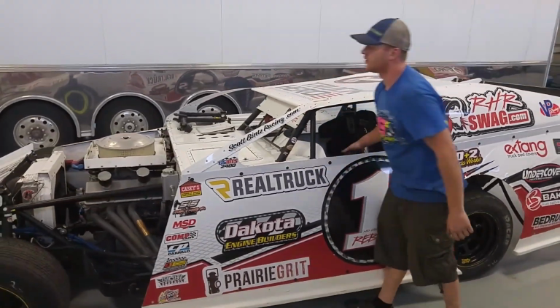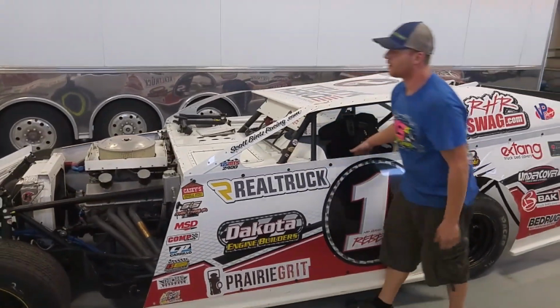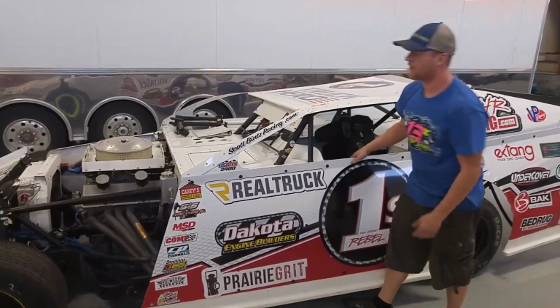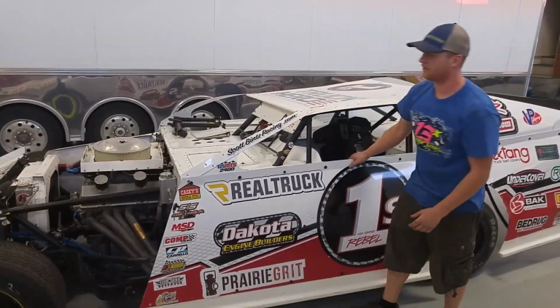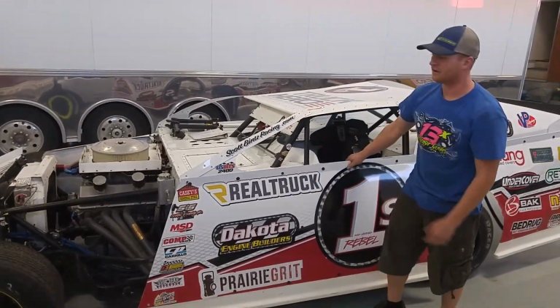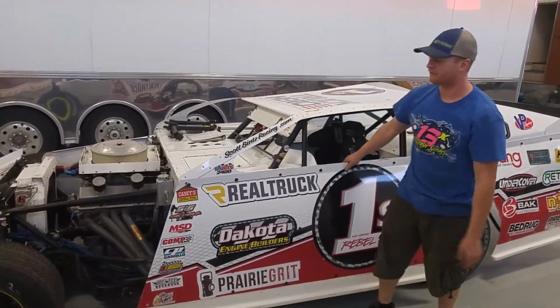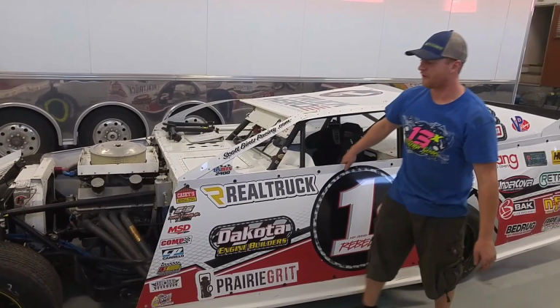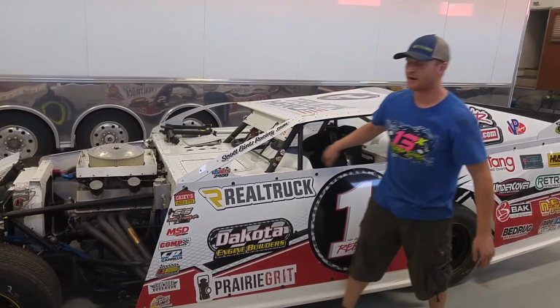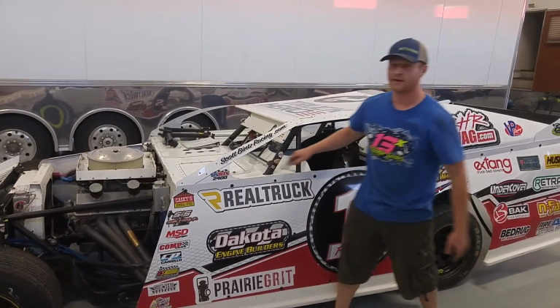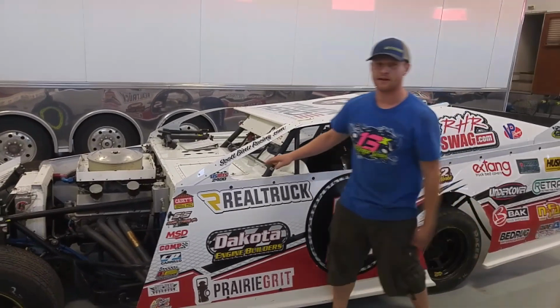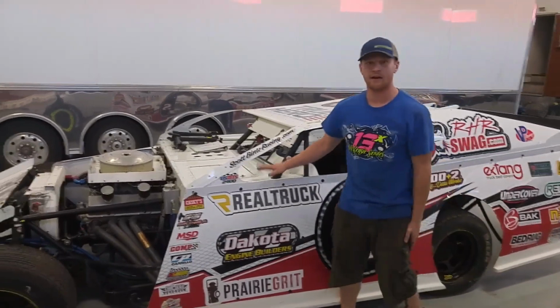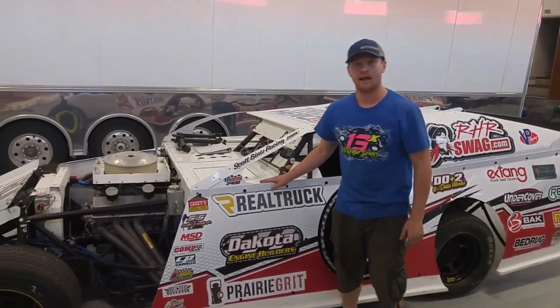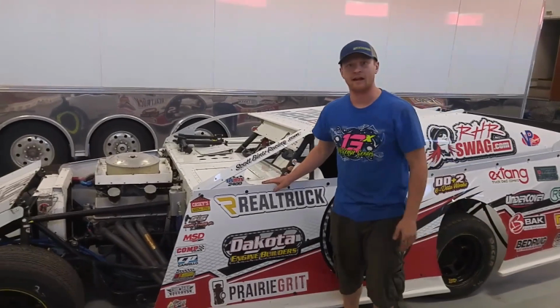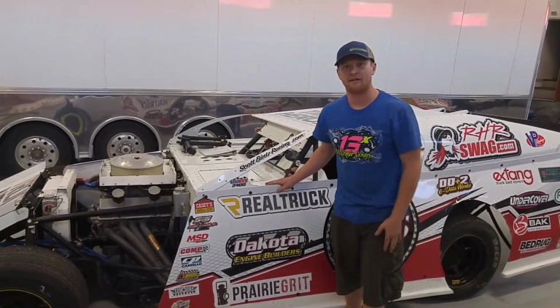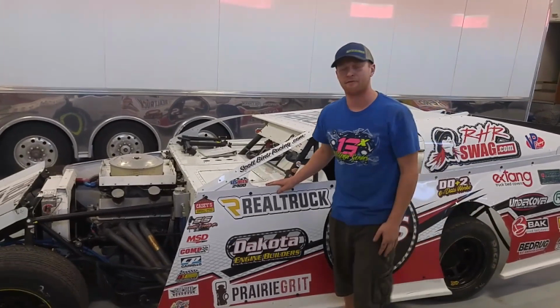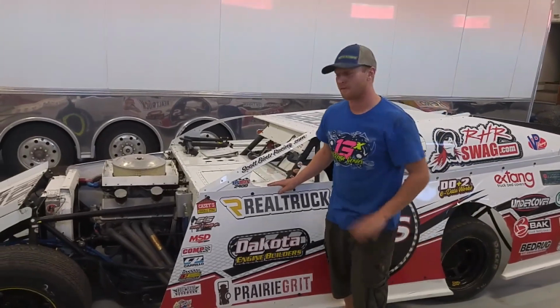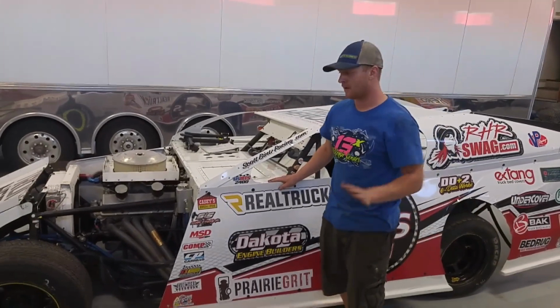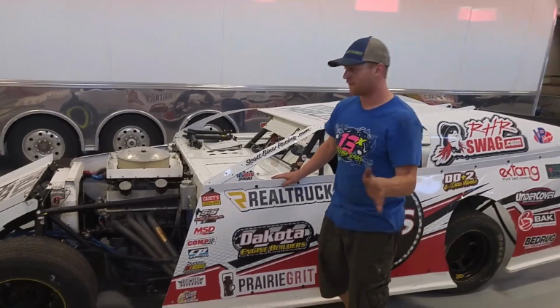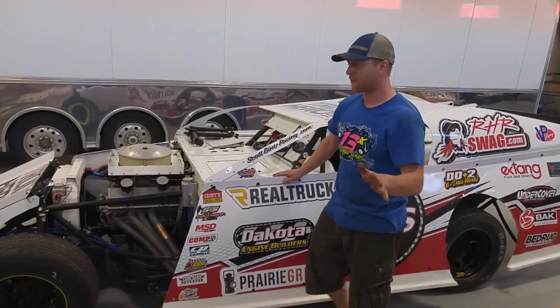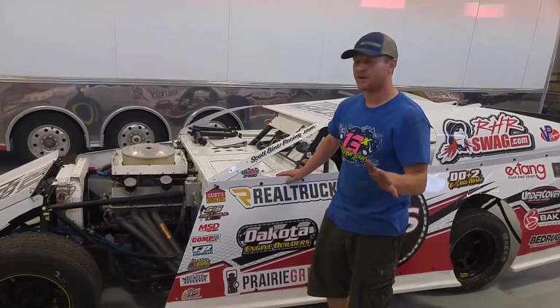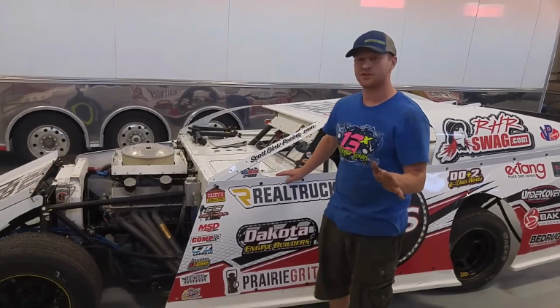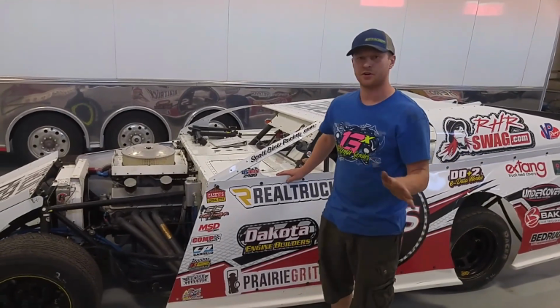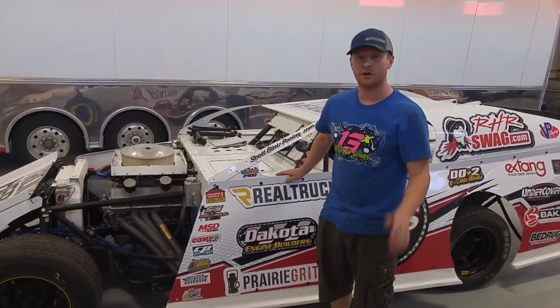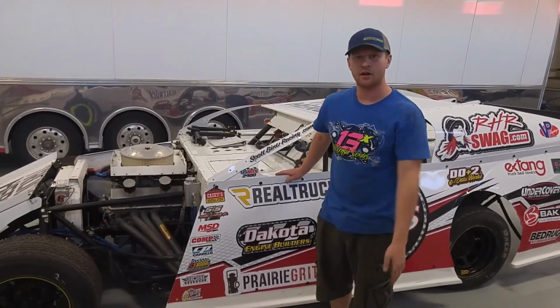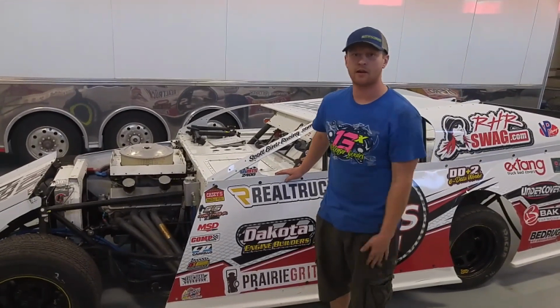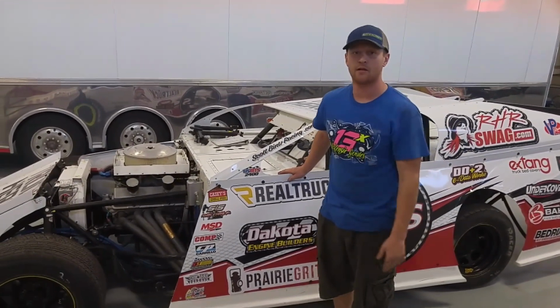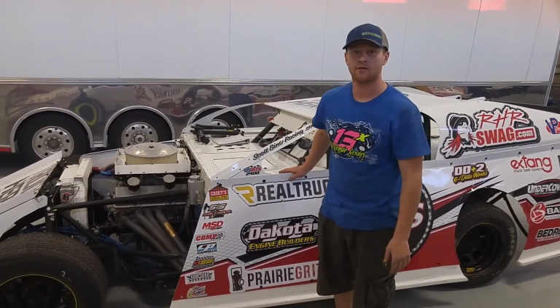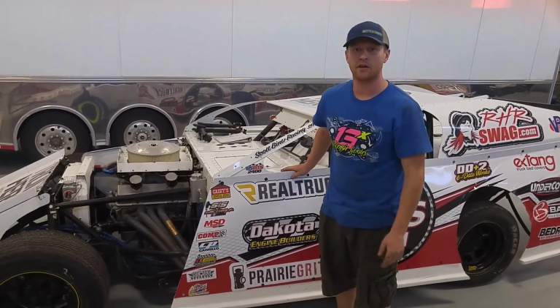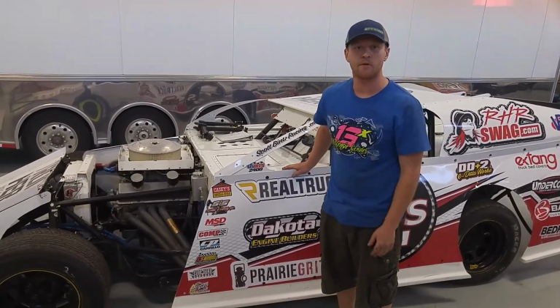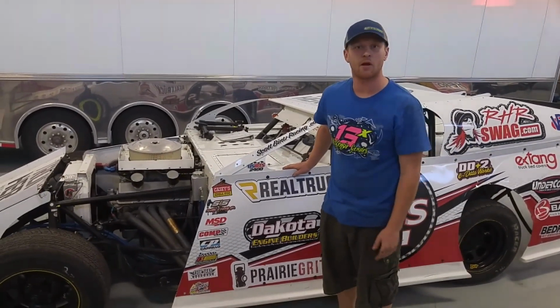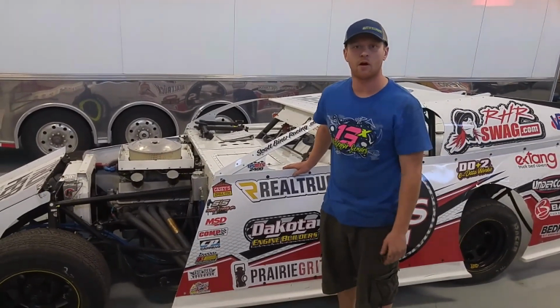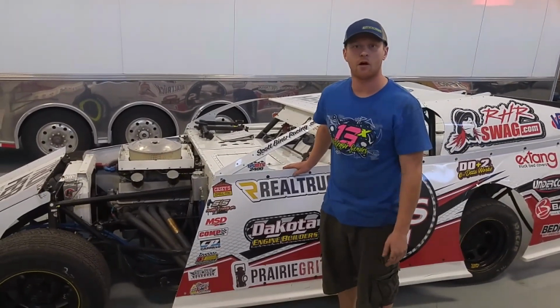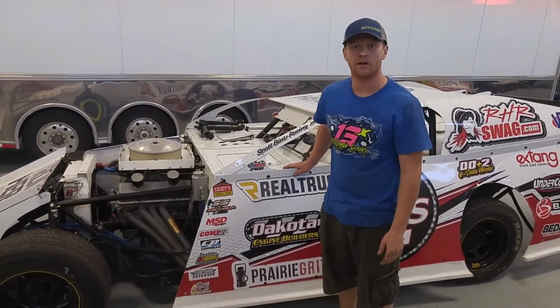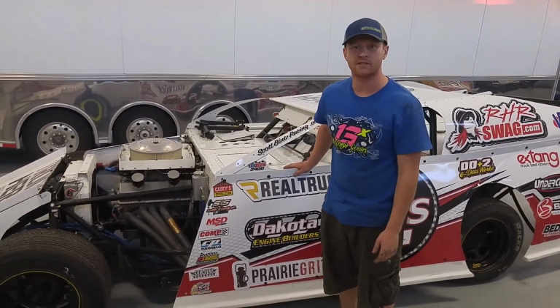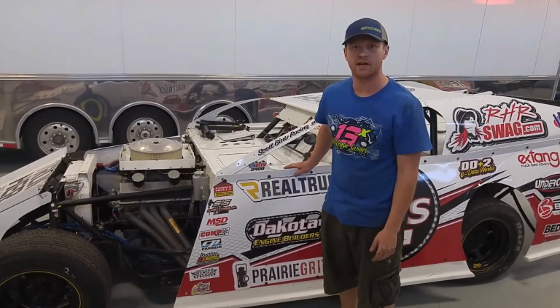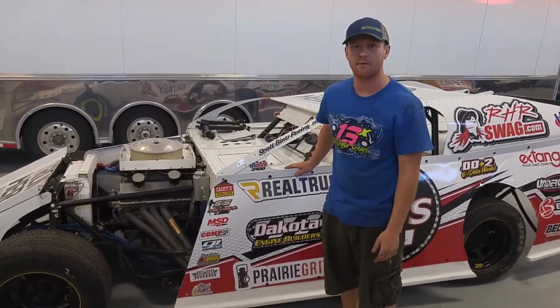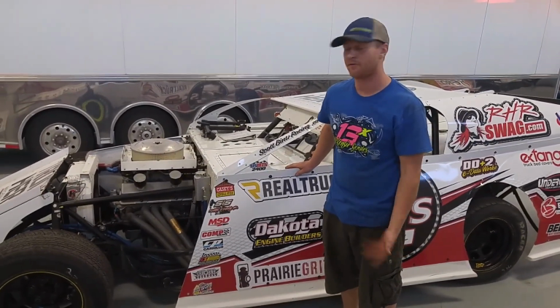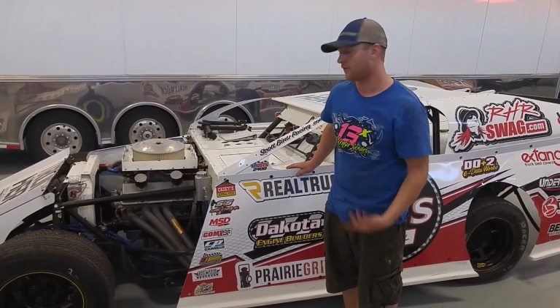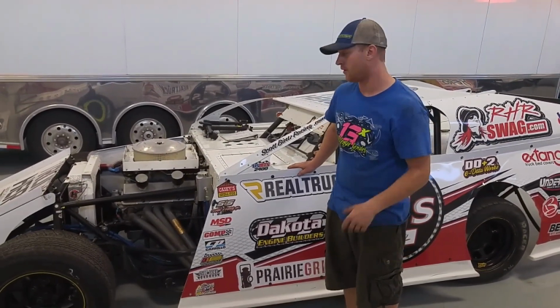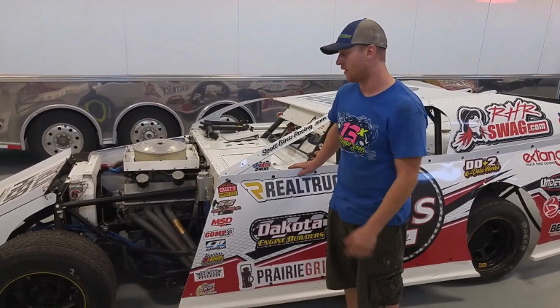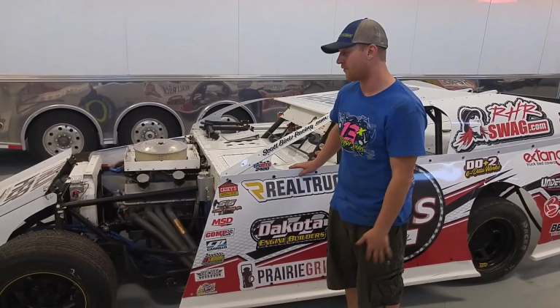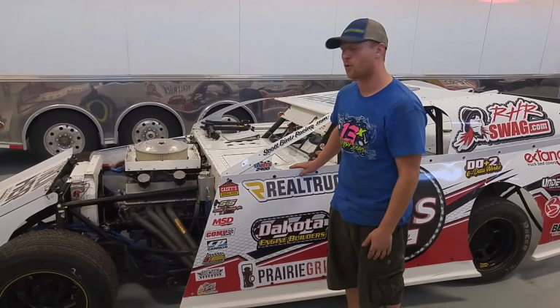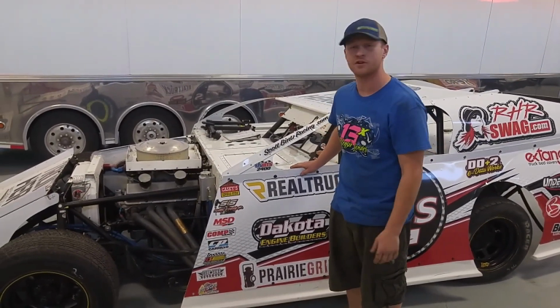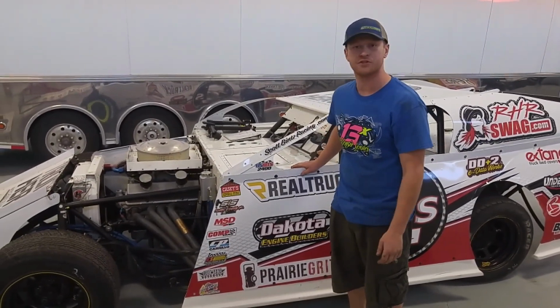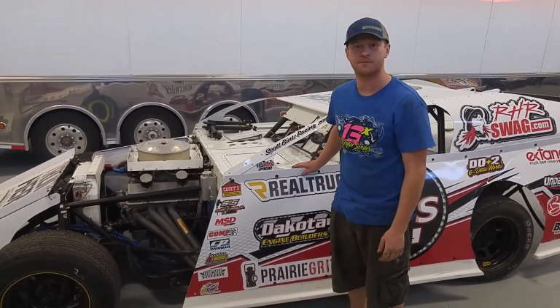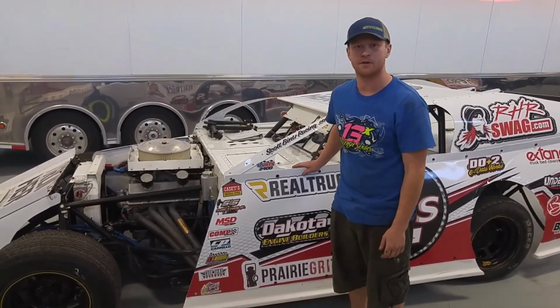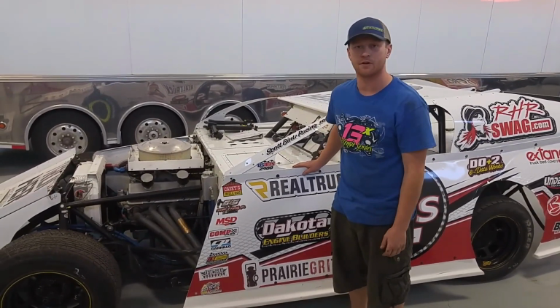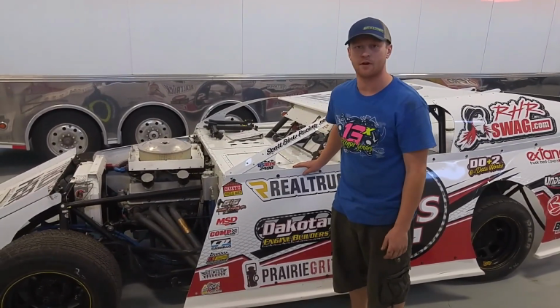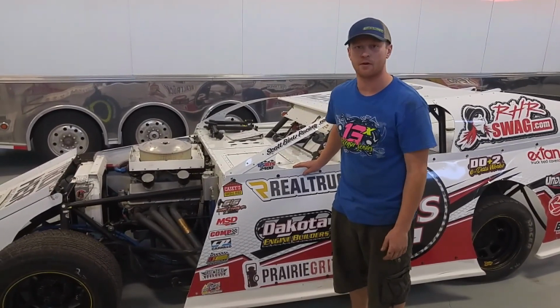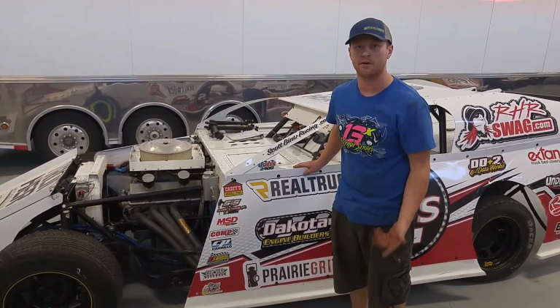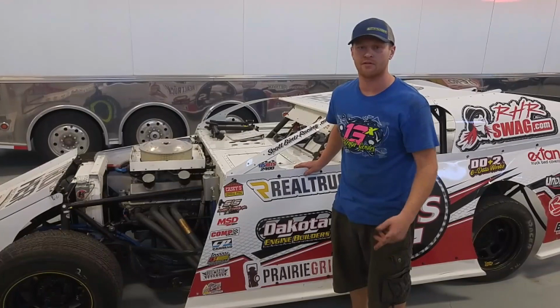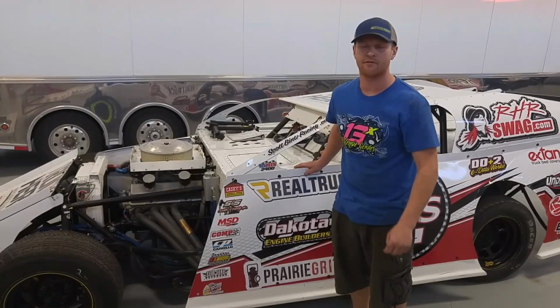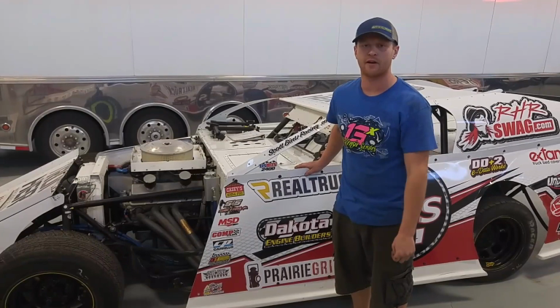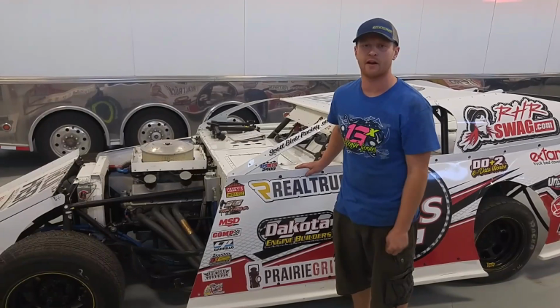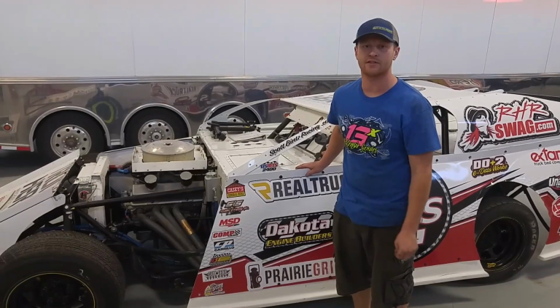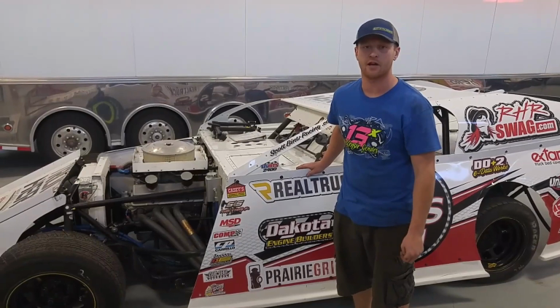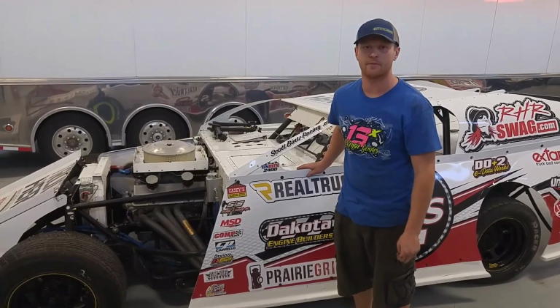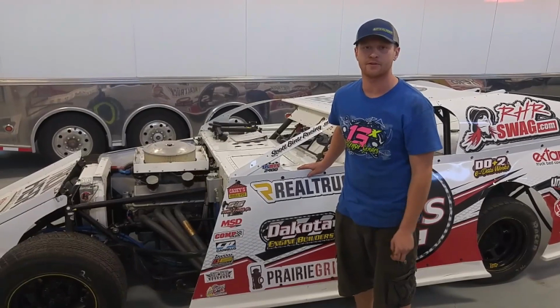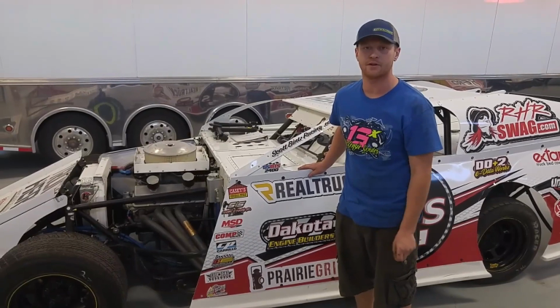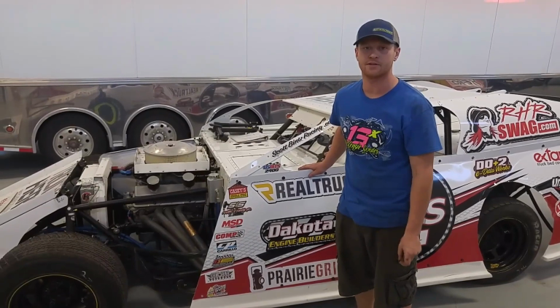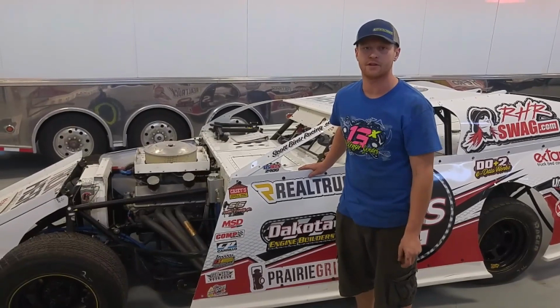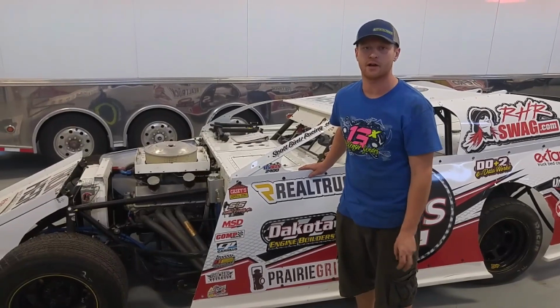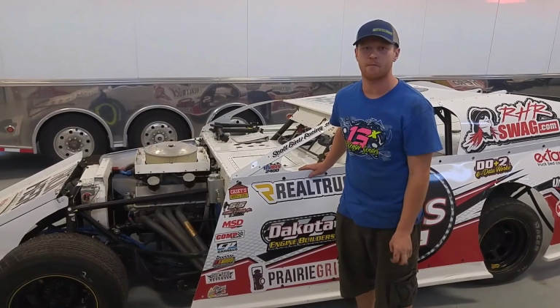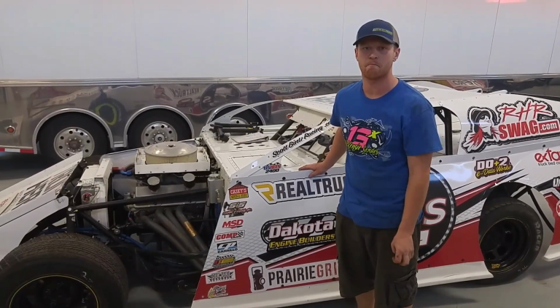You can find any information you need, give me a call anytime if you have any questions about the car, and you can find it at scottdinsracing.com.